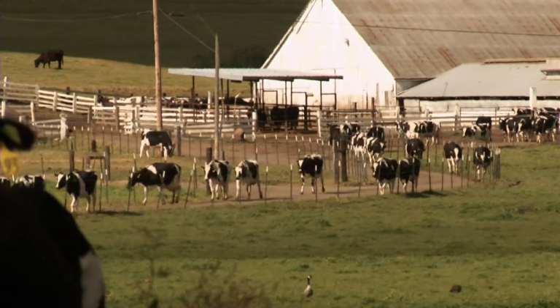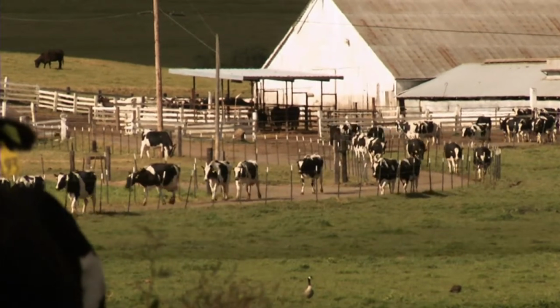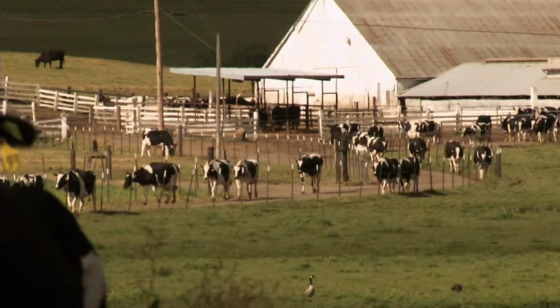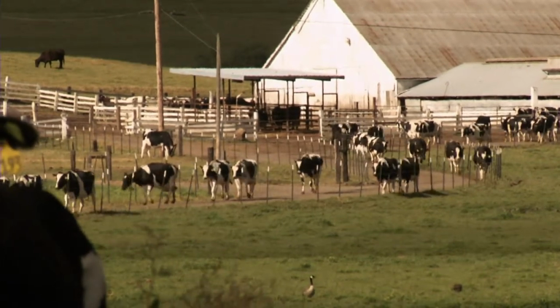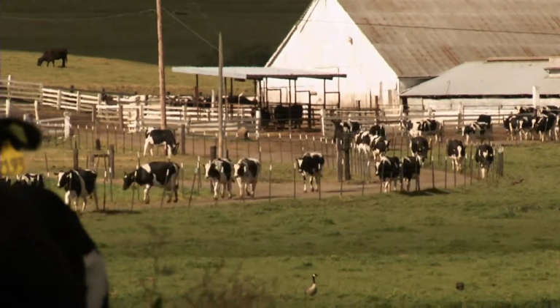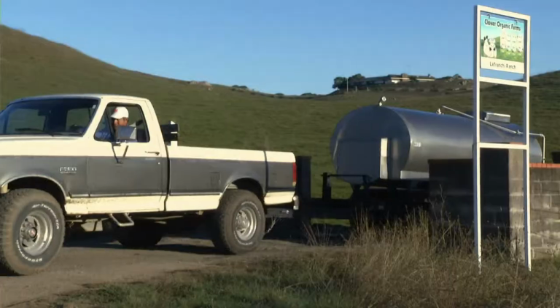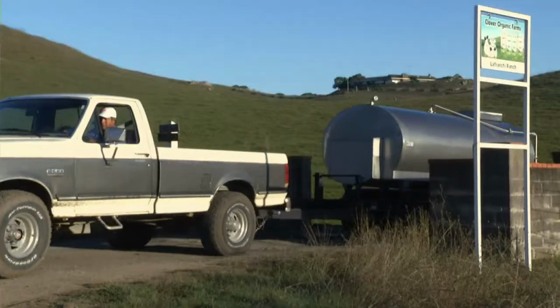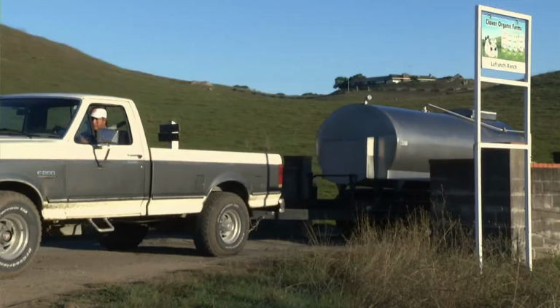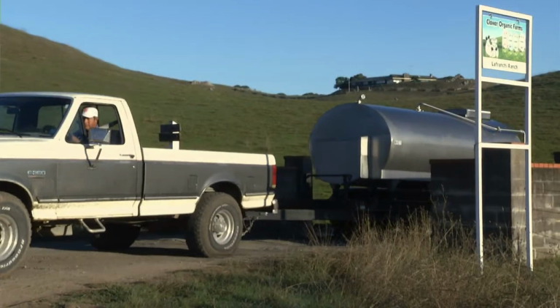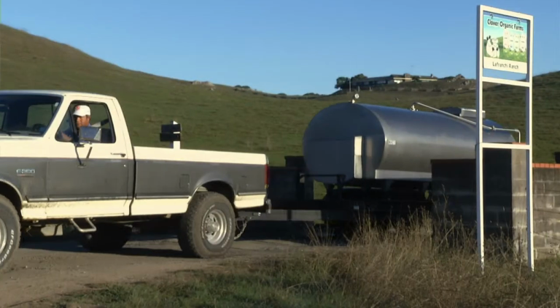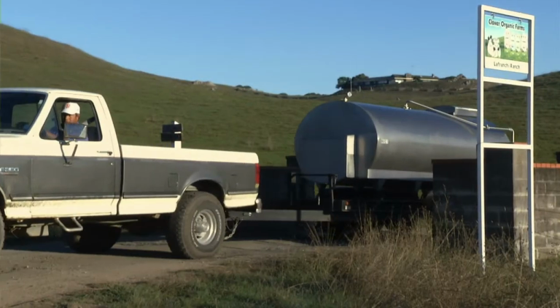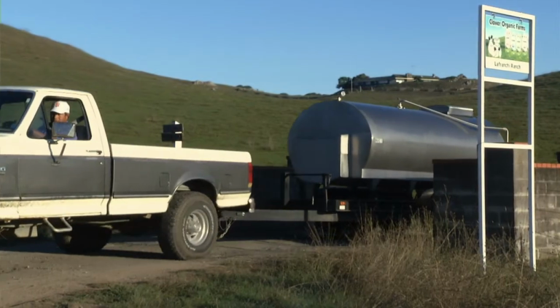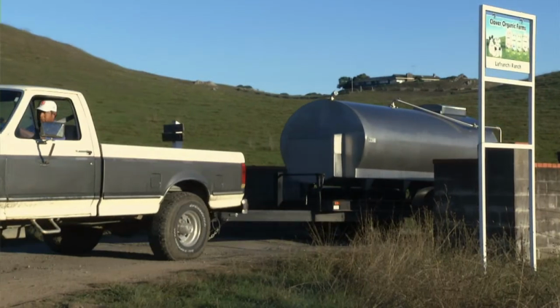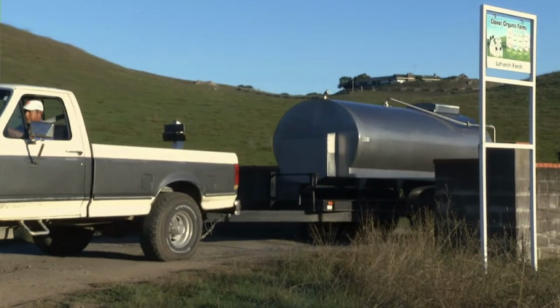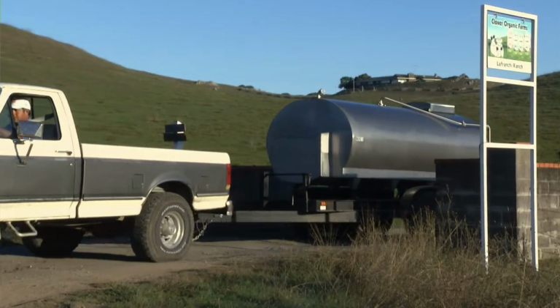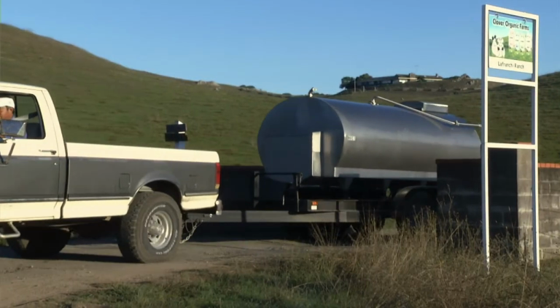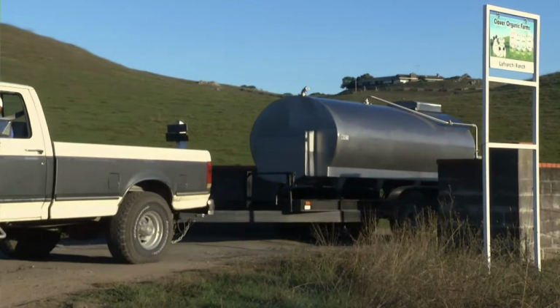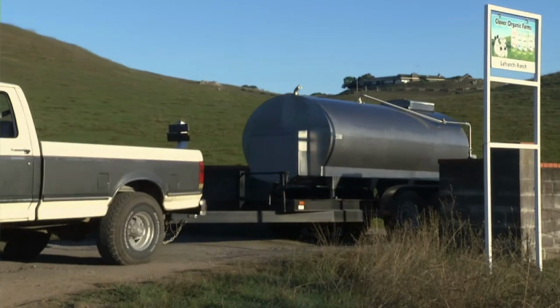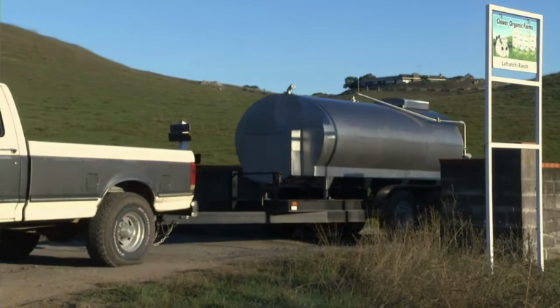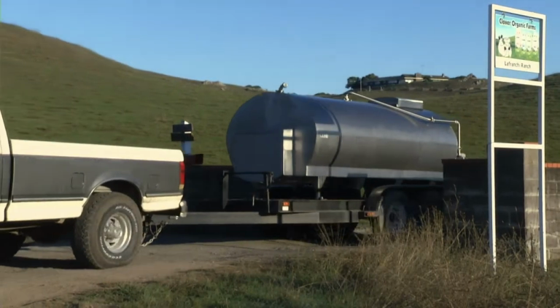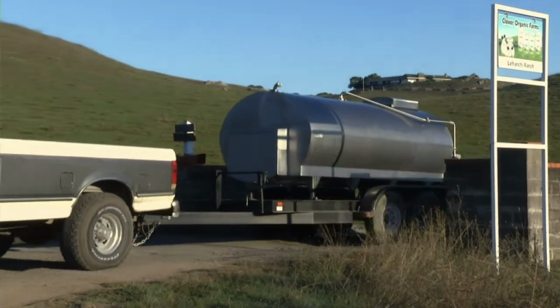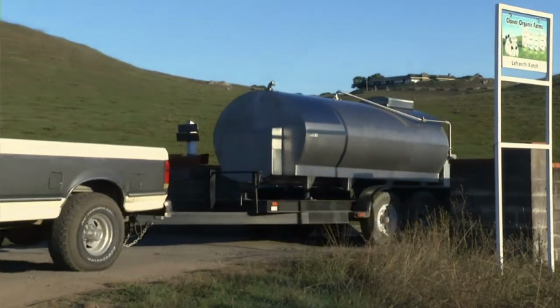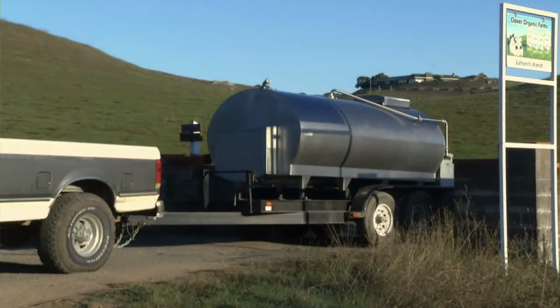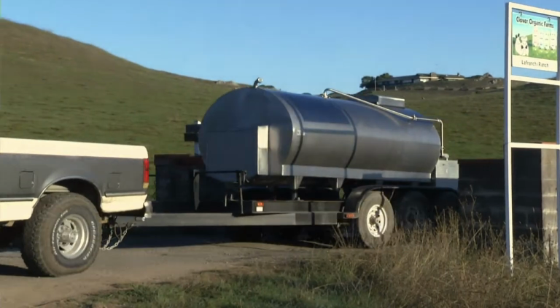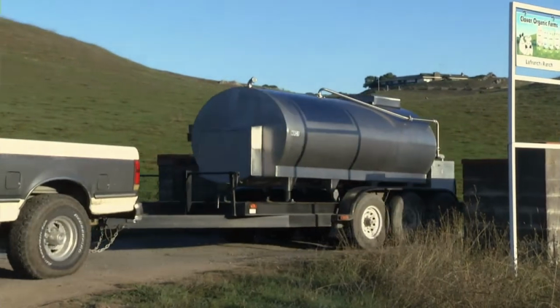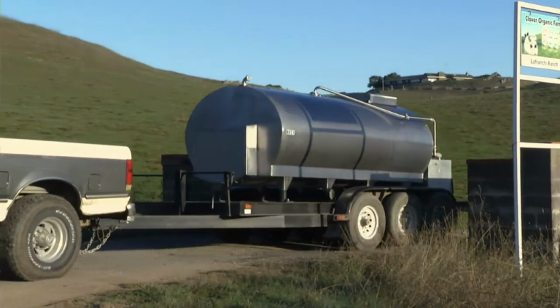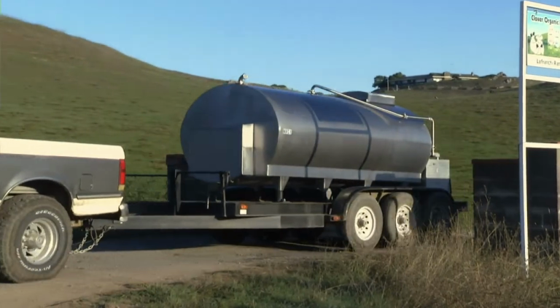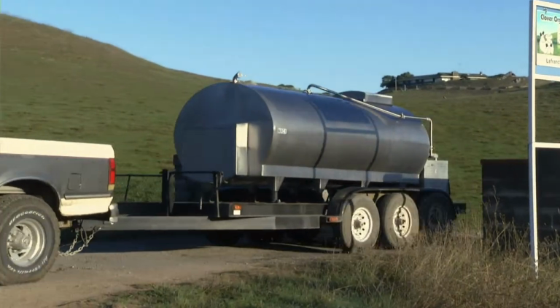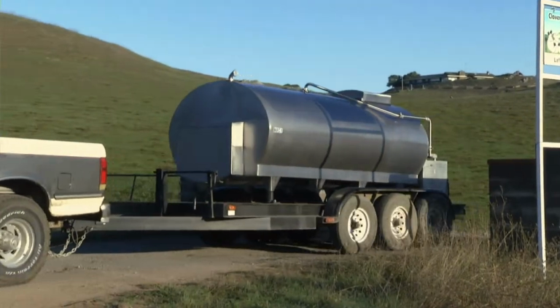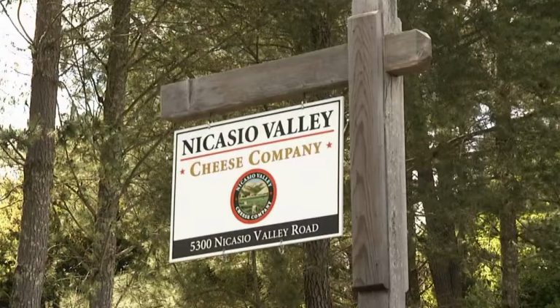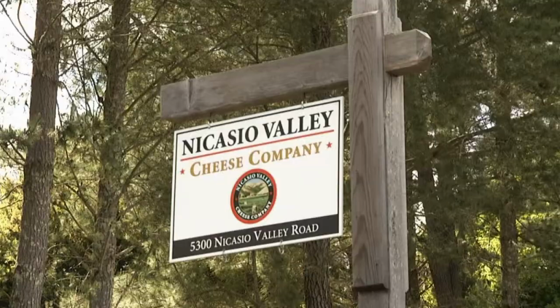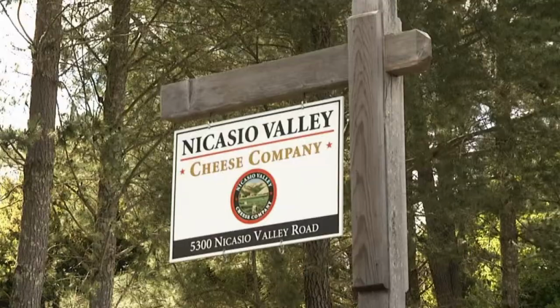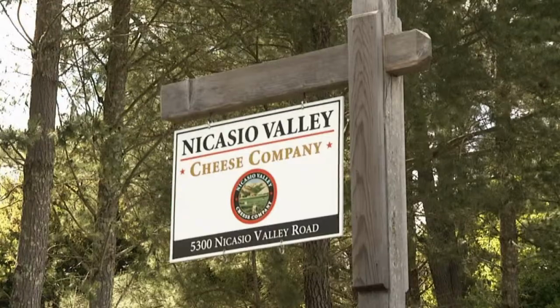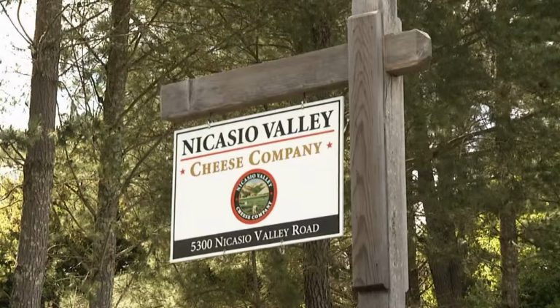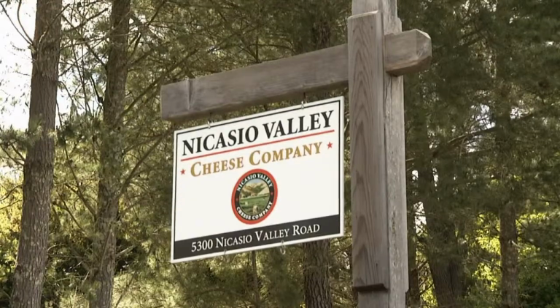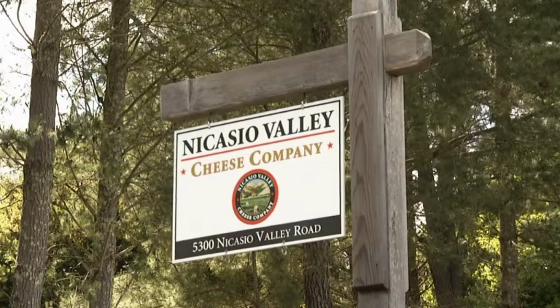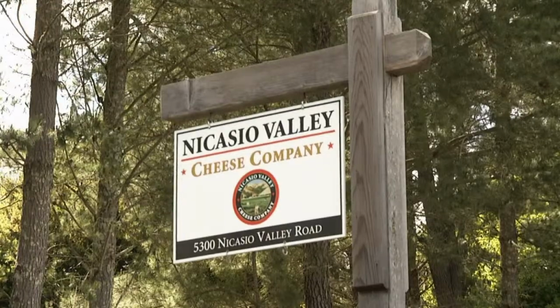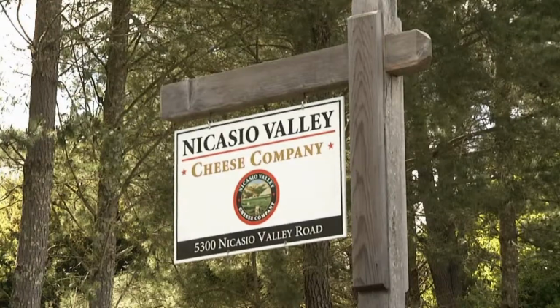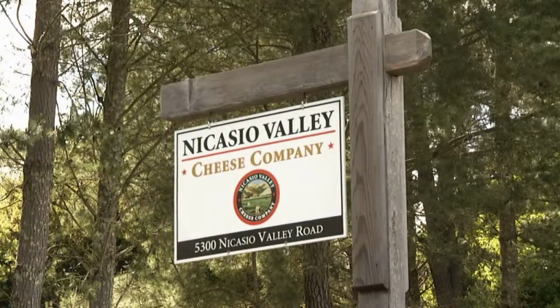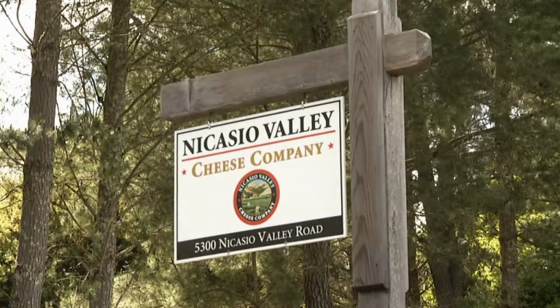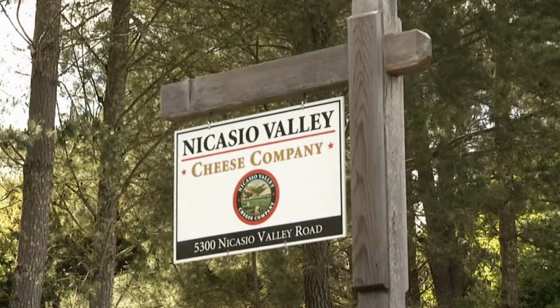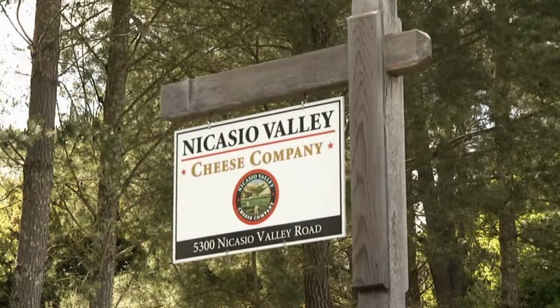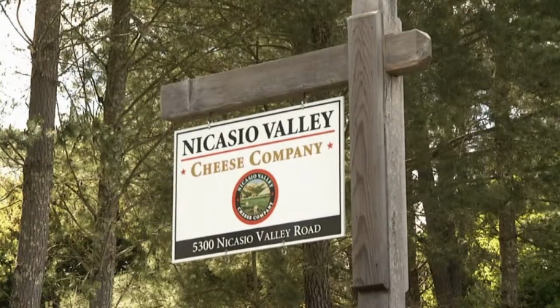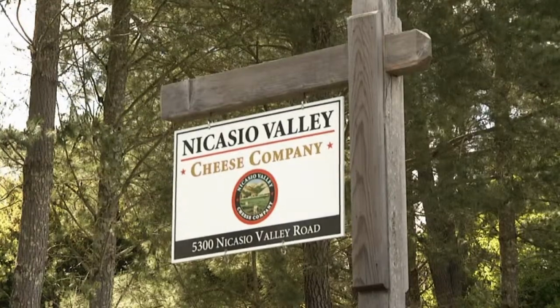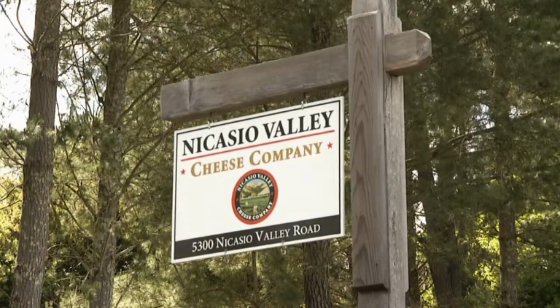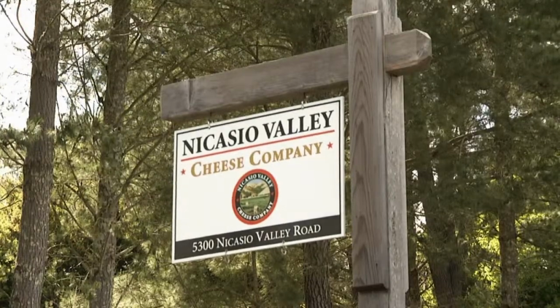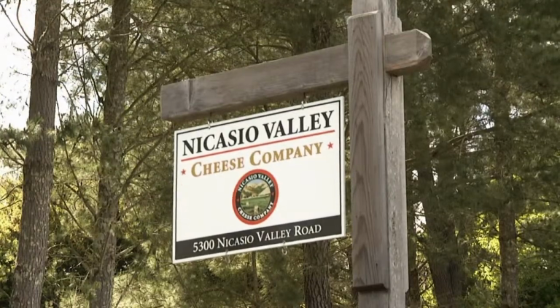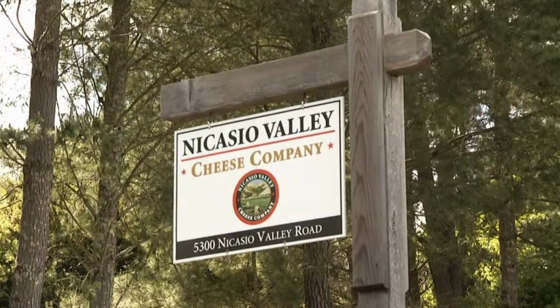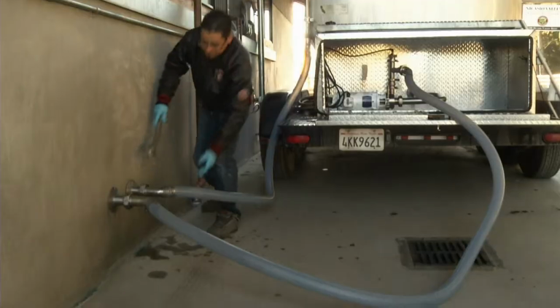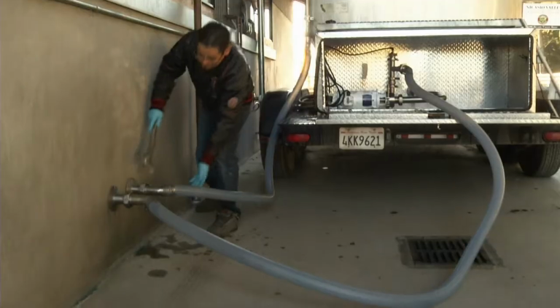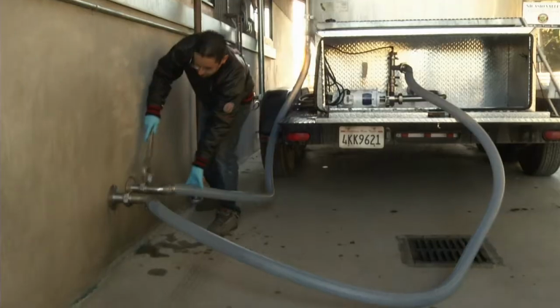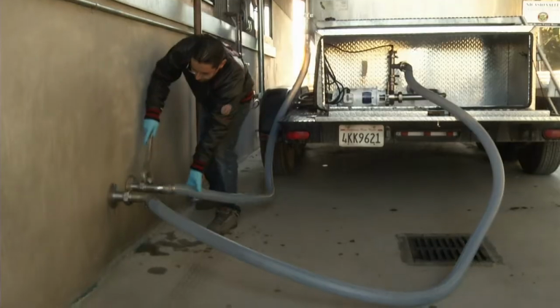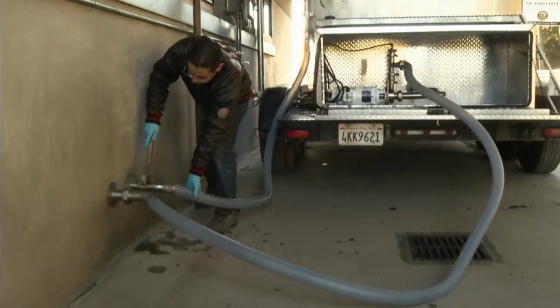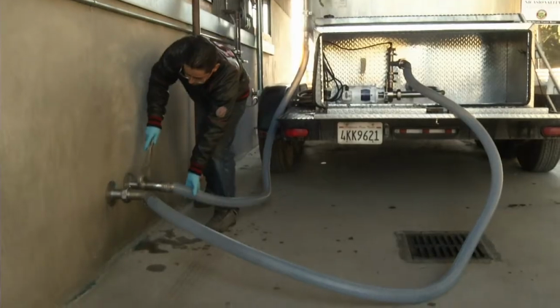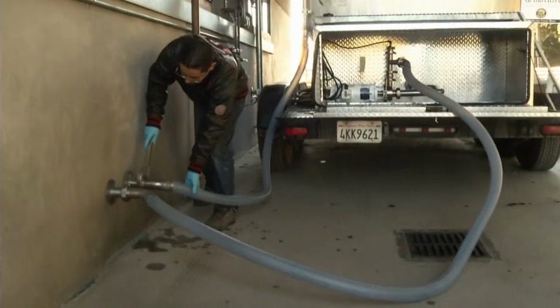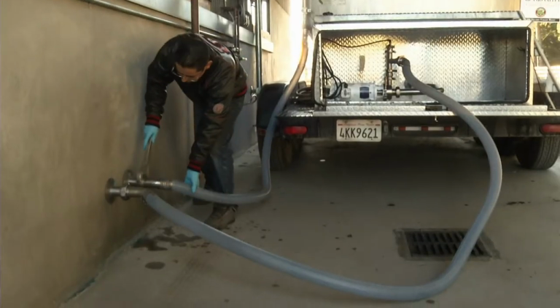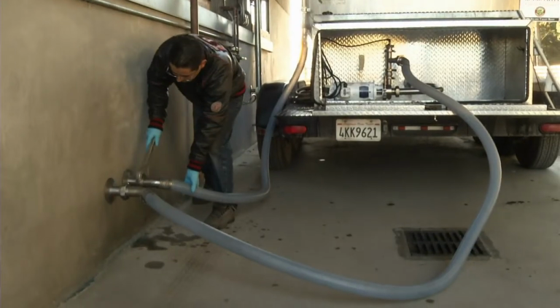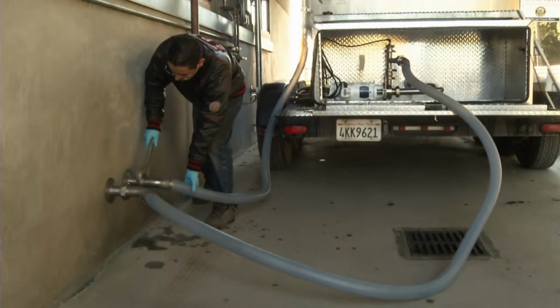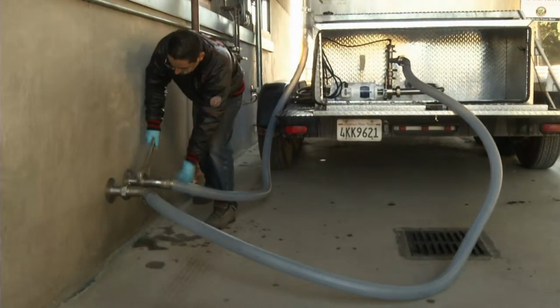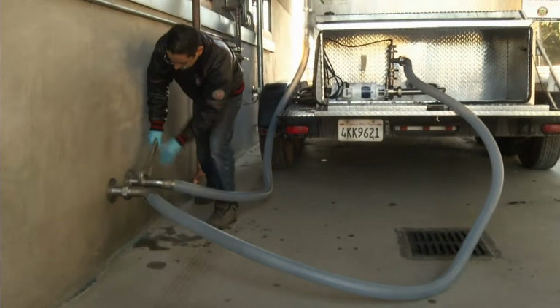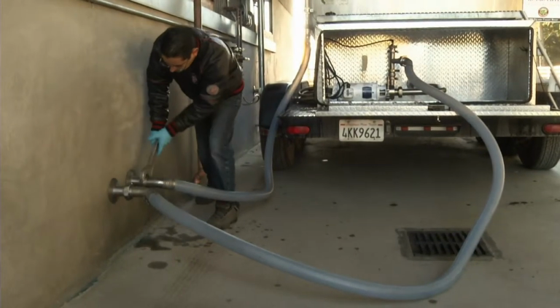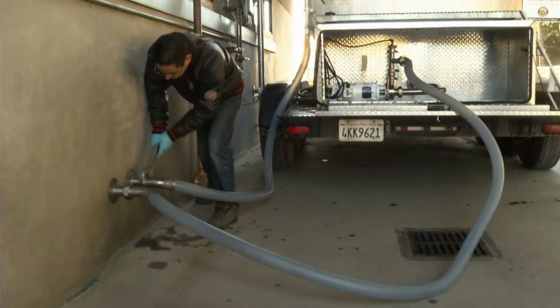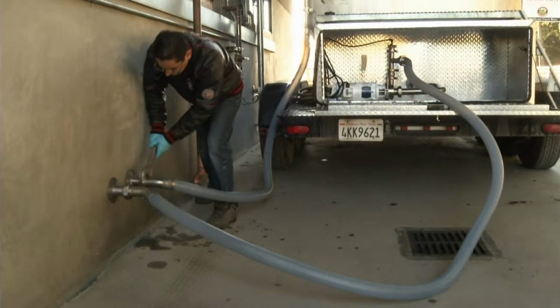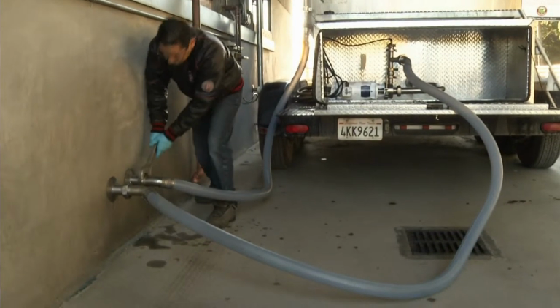The cows finish milking at 6:30 and by 8:30 in the morning the milk is being put into our vats. So it's extremely fresh milk.